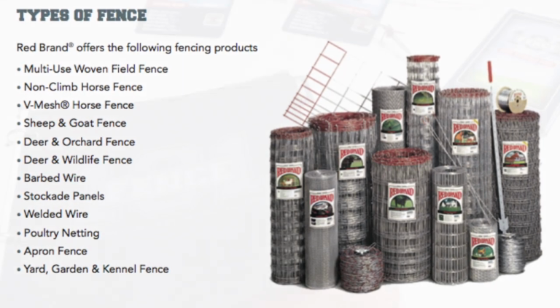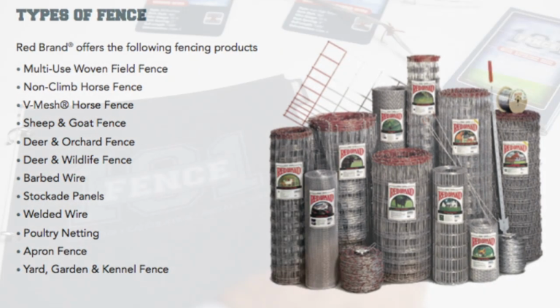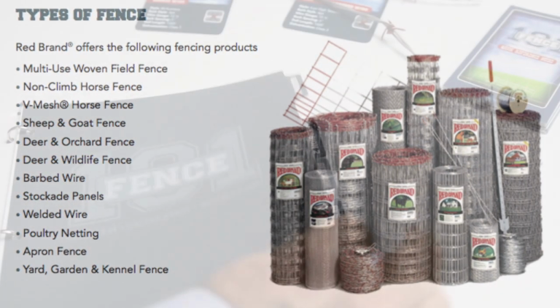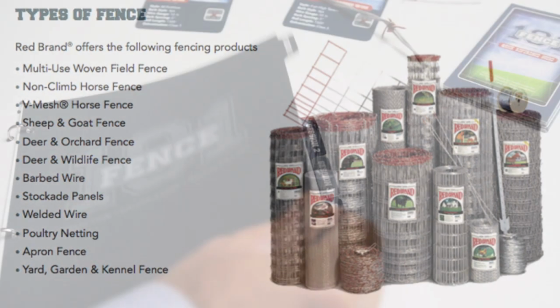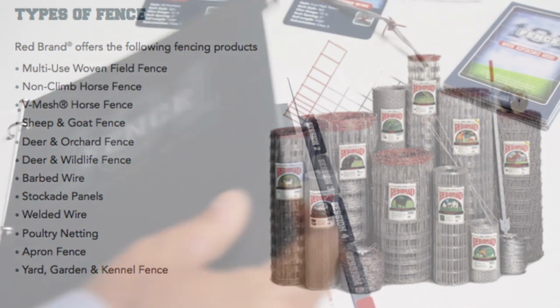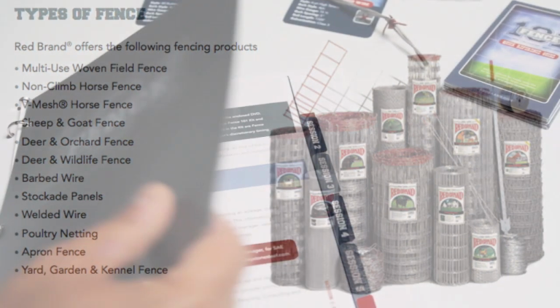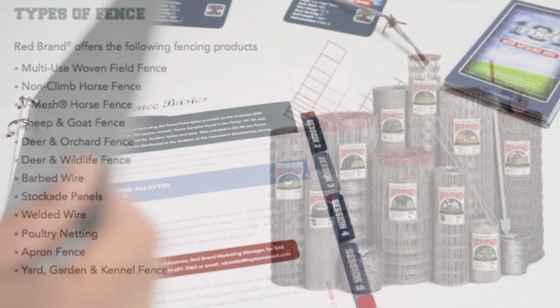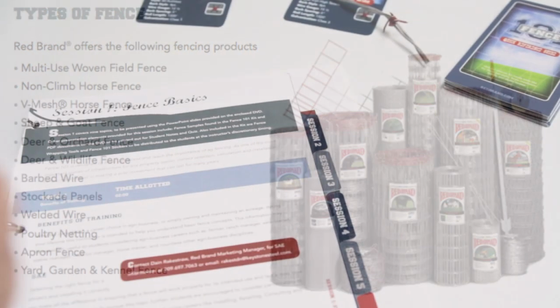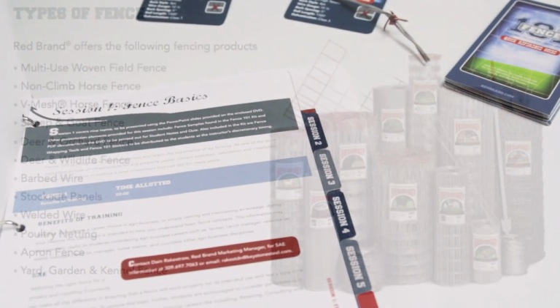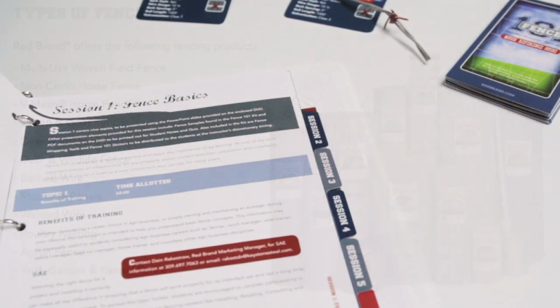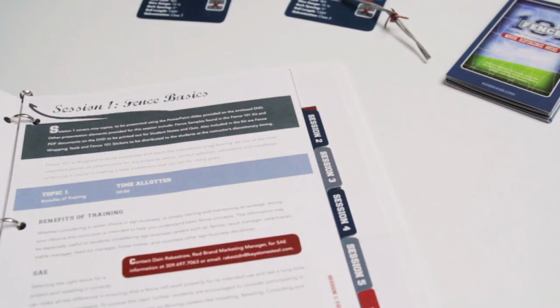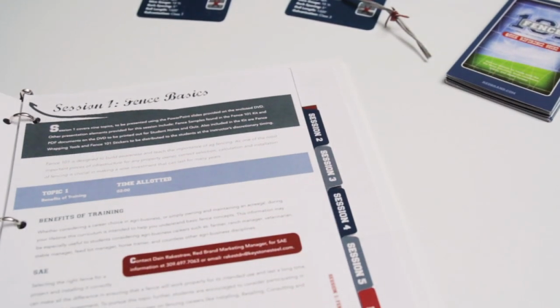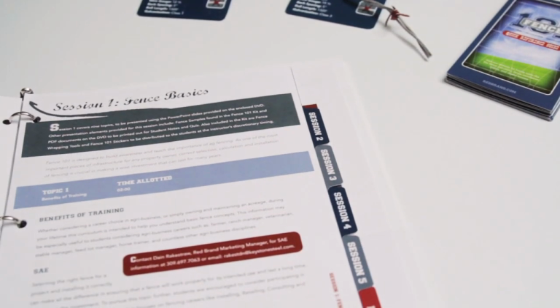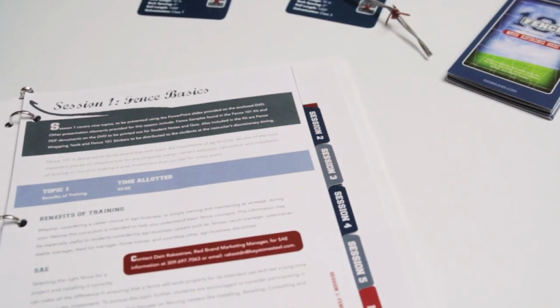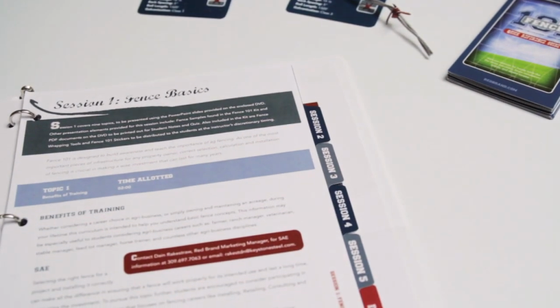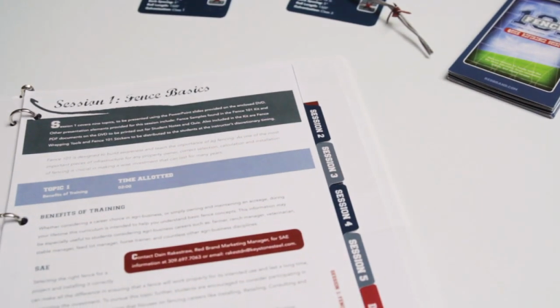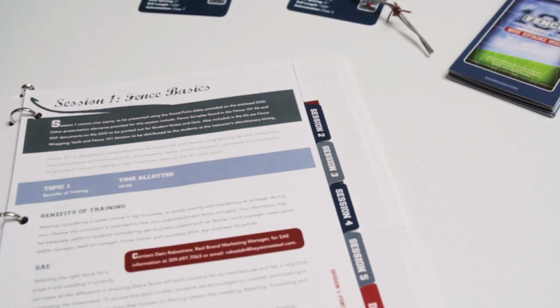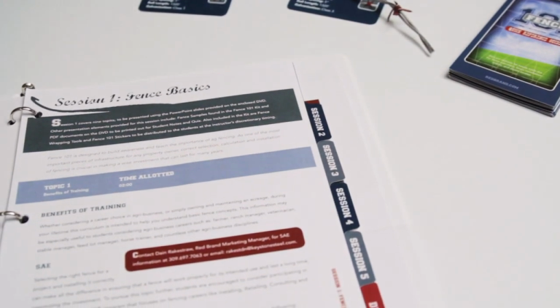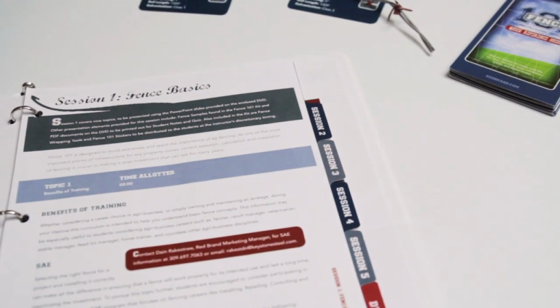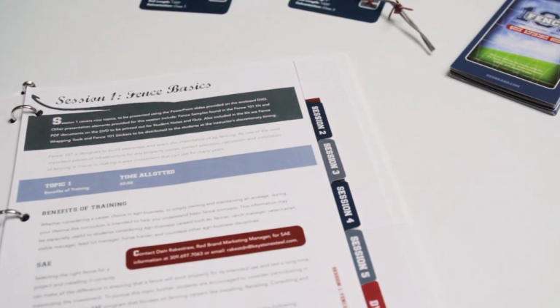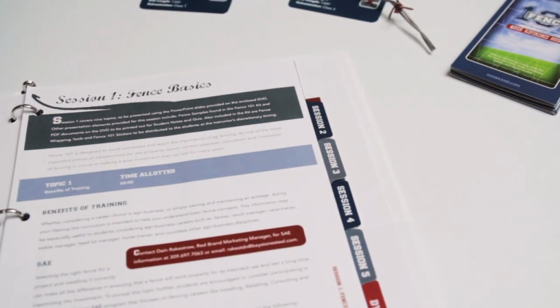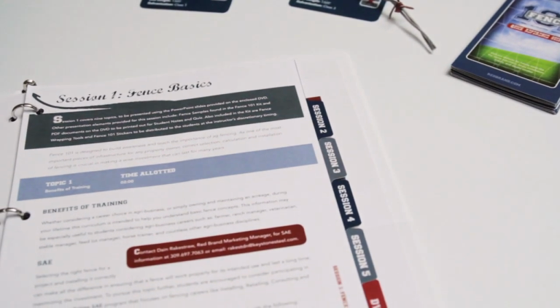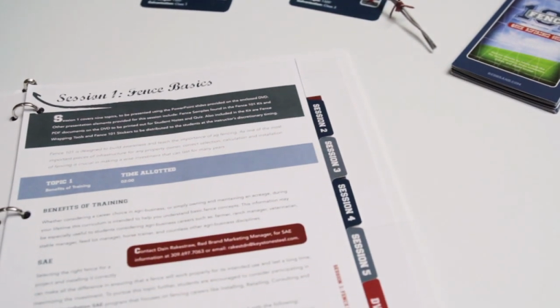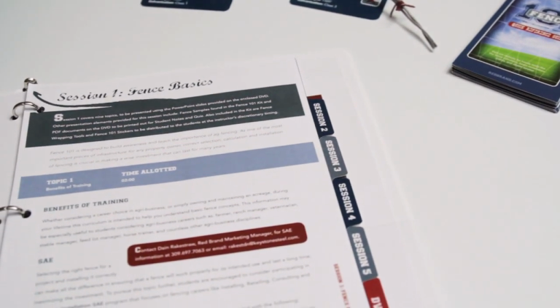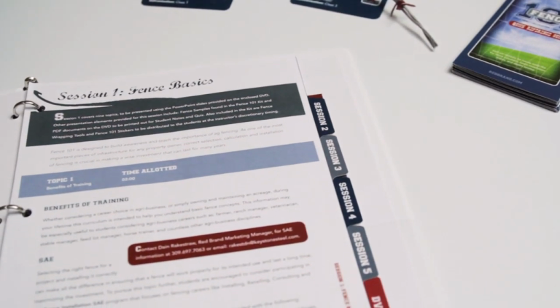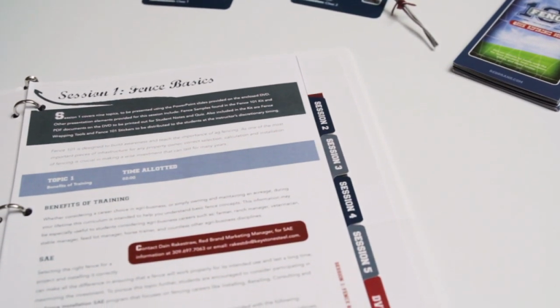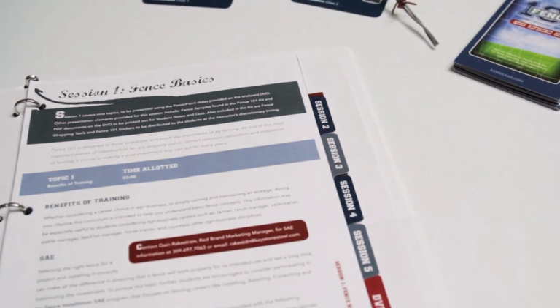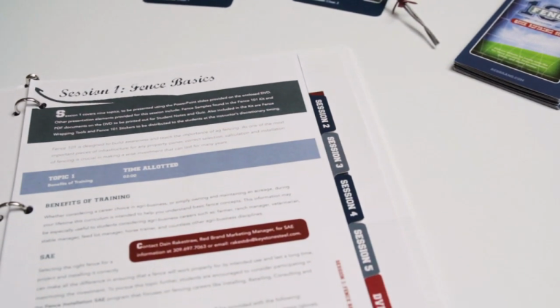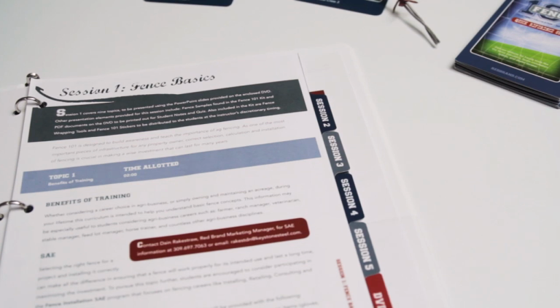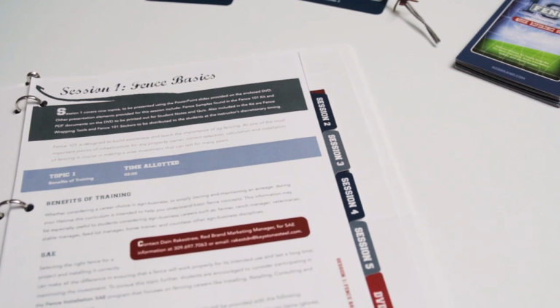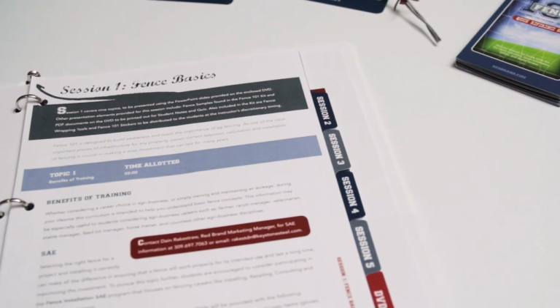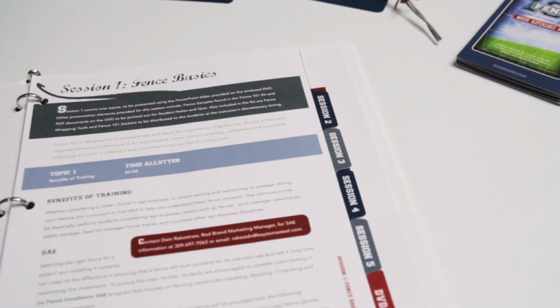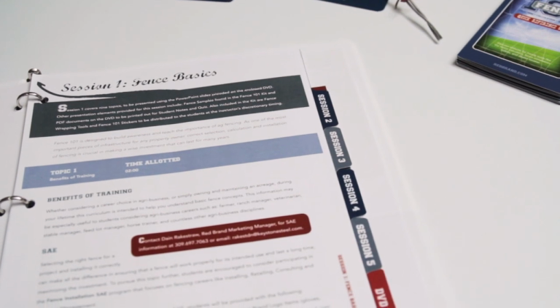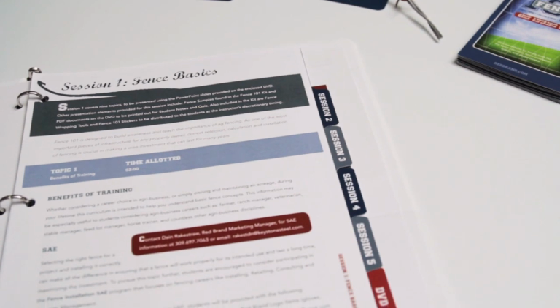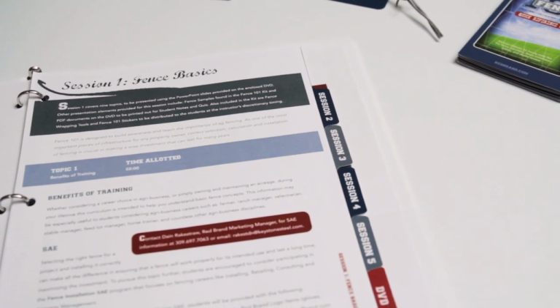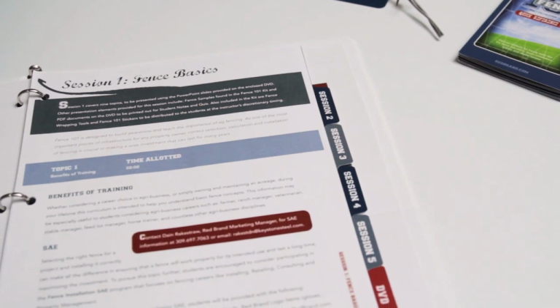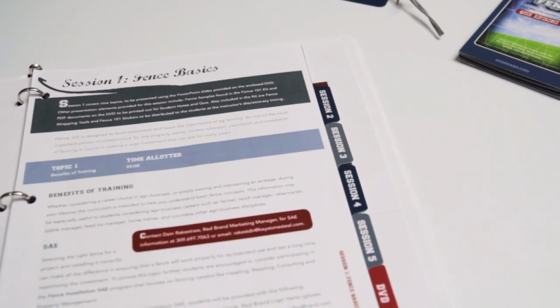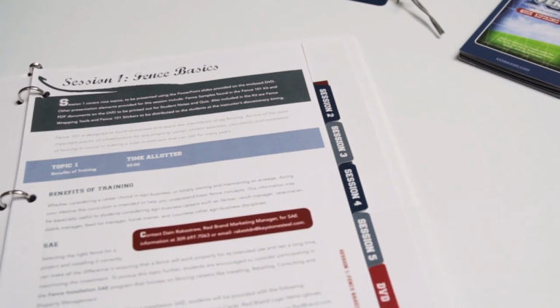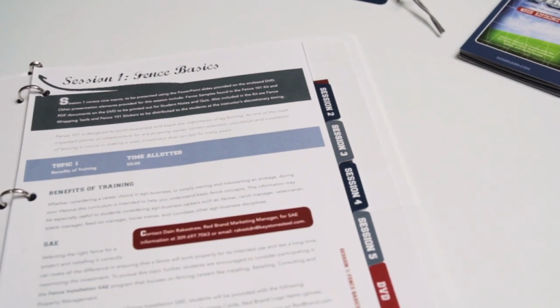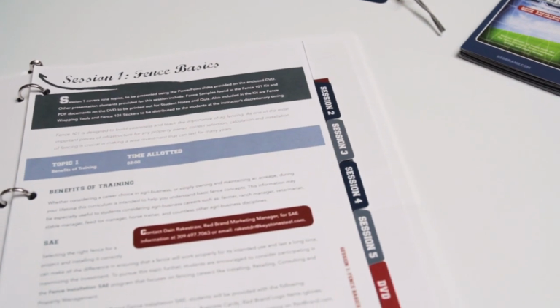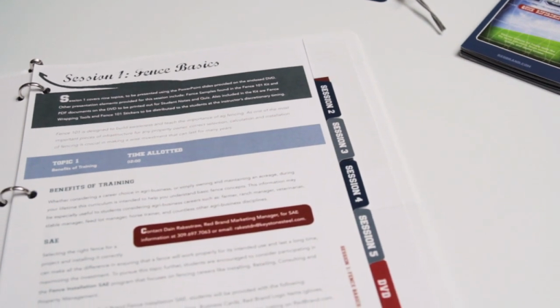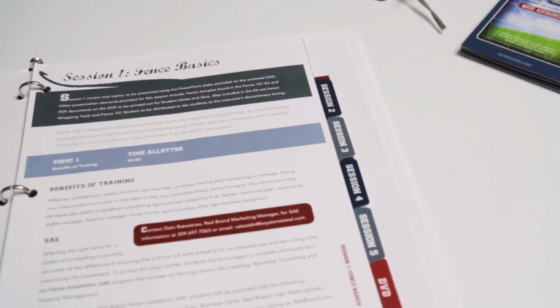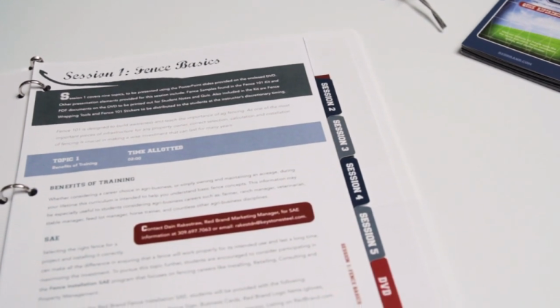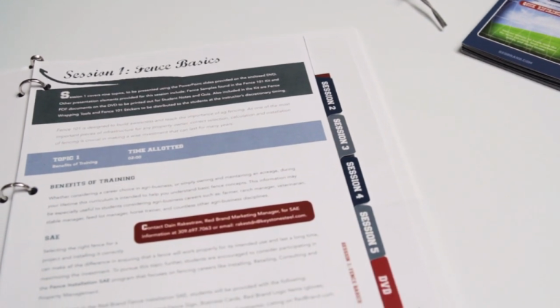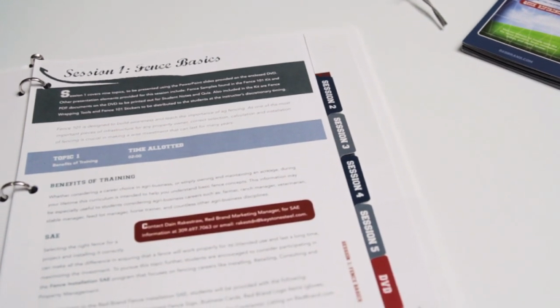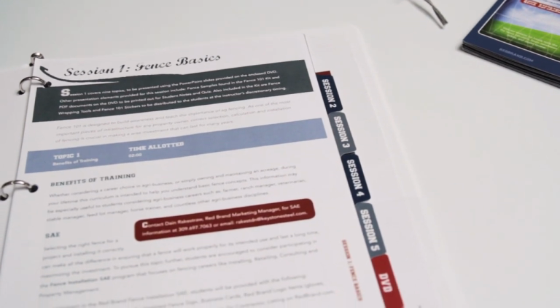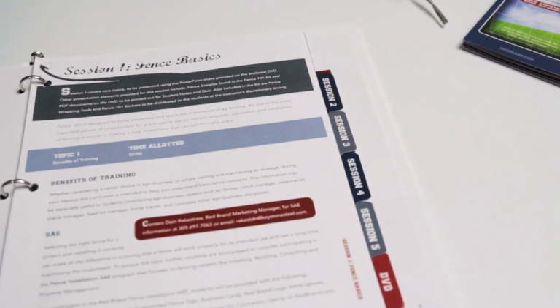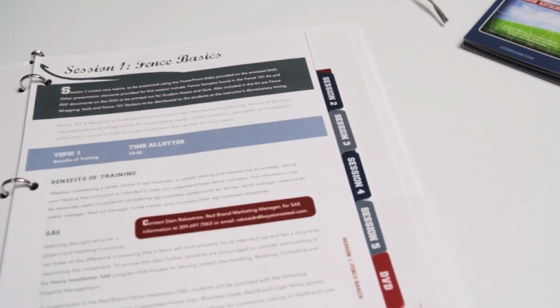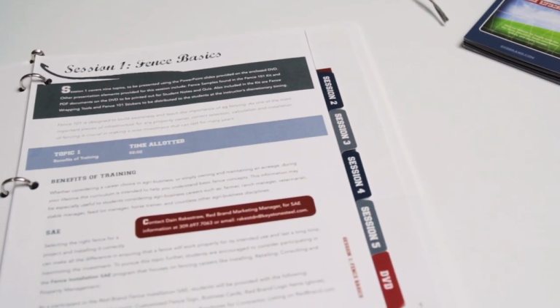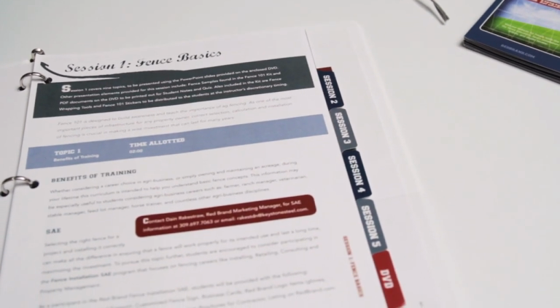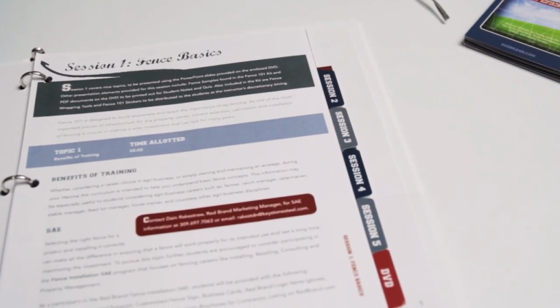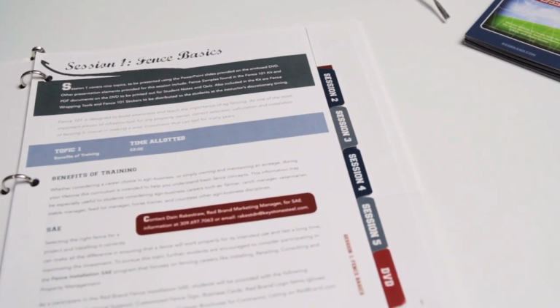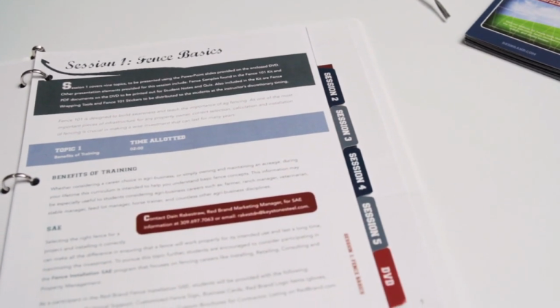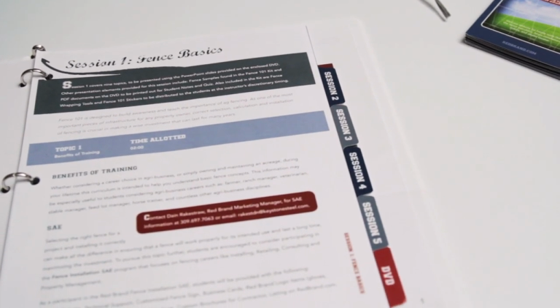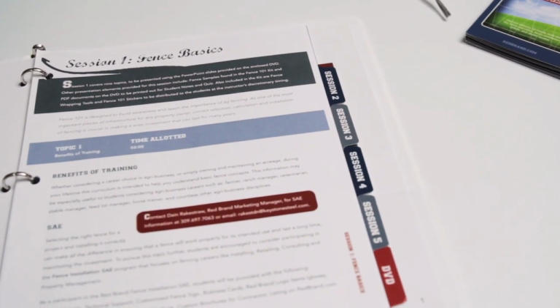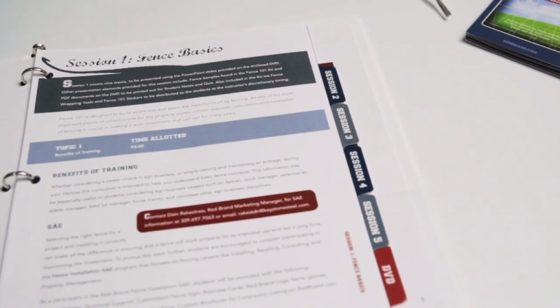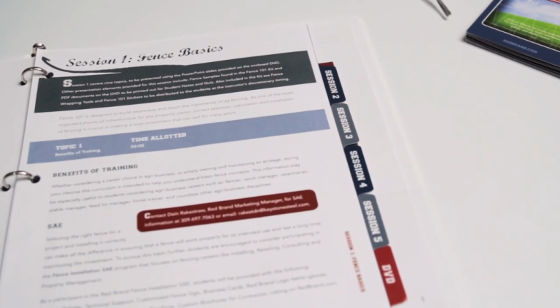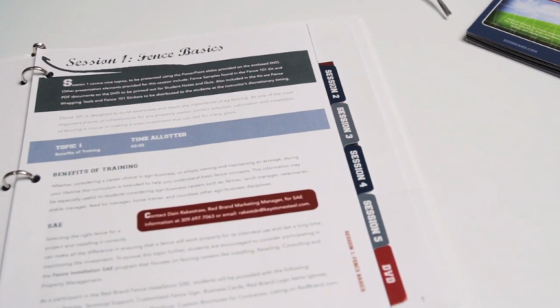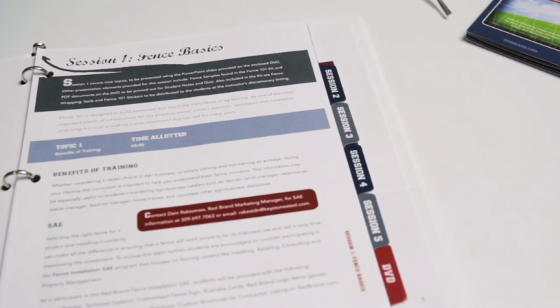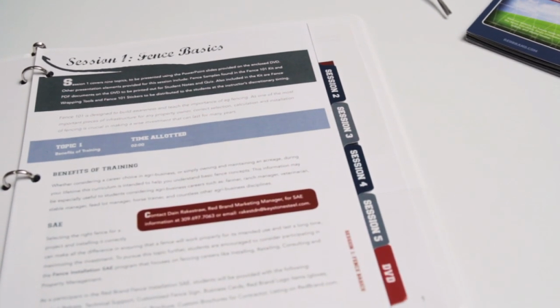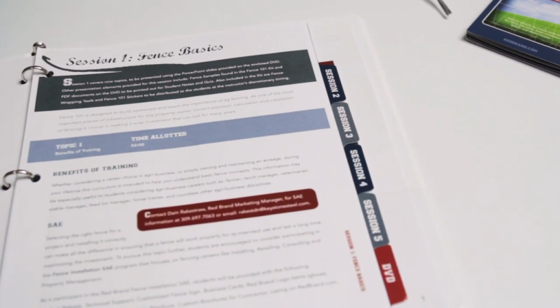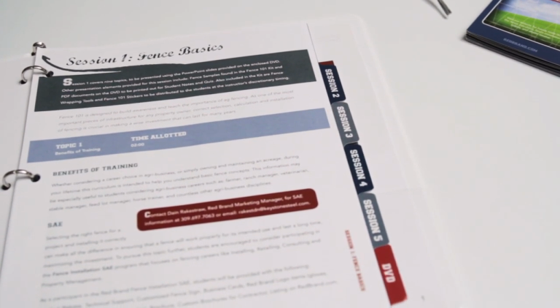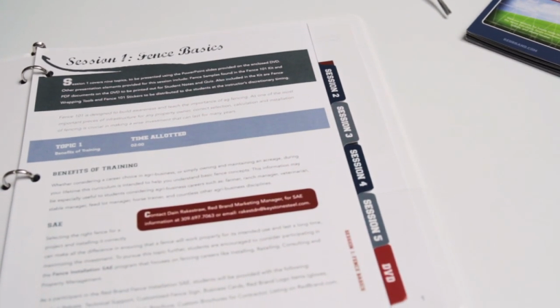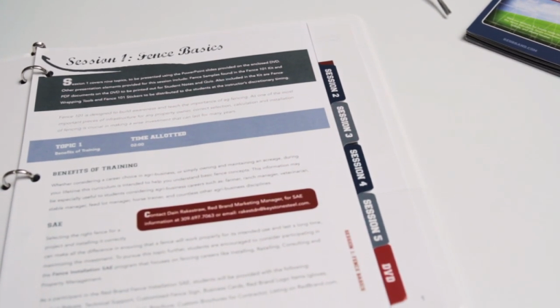Fence 101 is based on five lessons, each approximately 50 minutes in length, making the program manageable for most classroom situations.